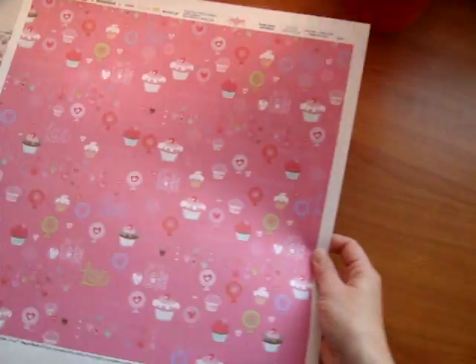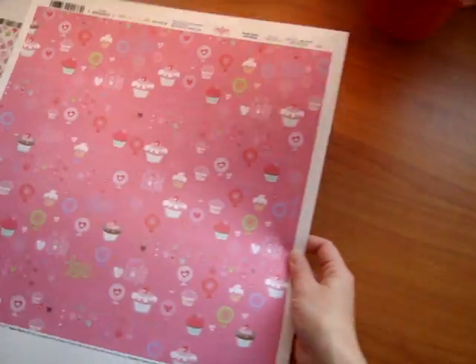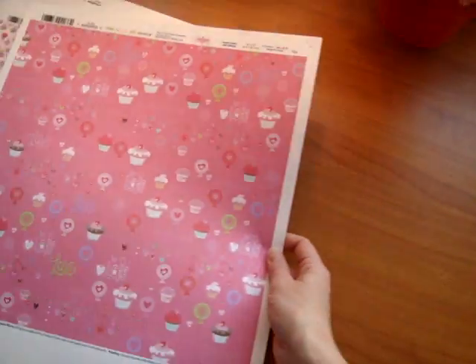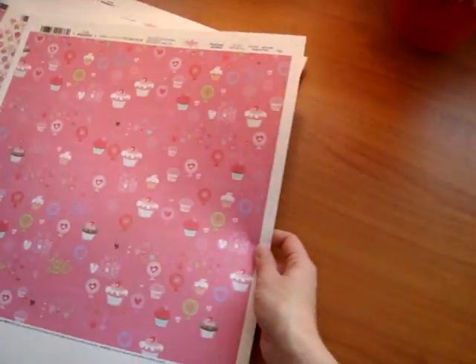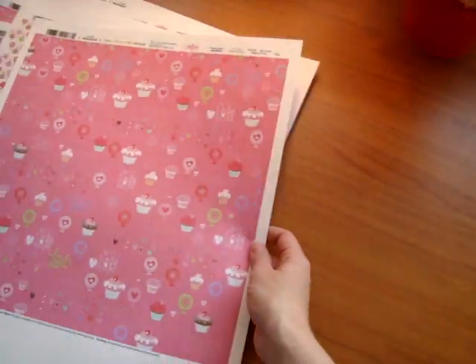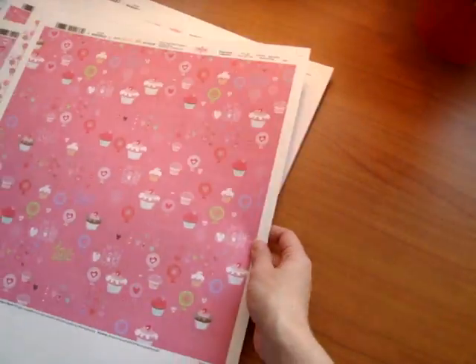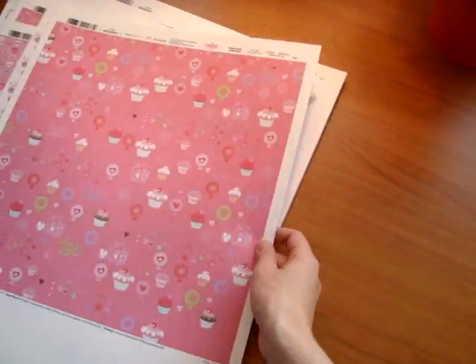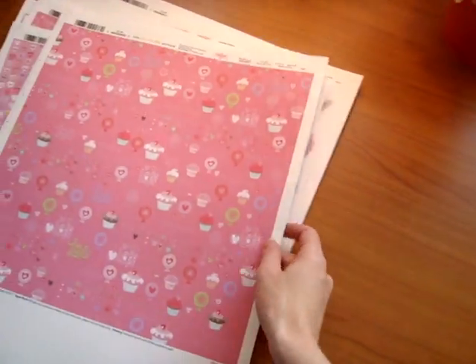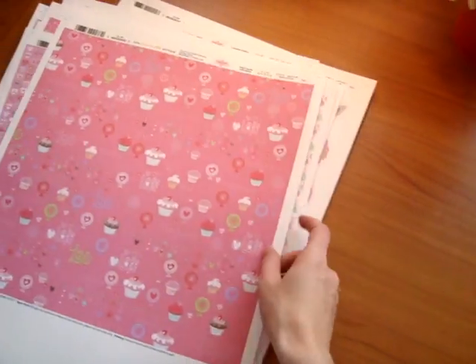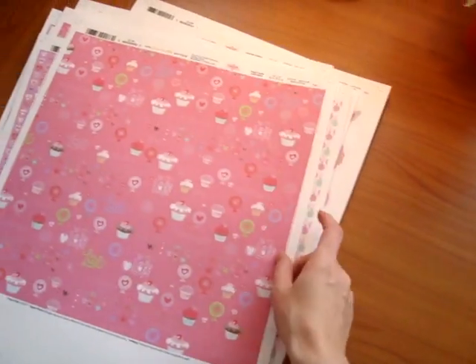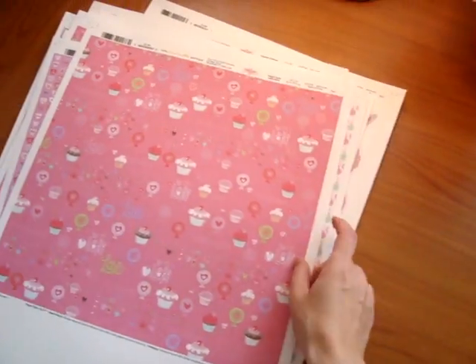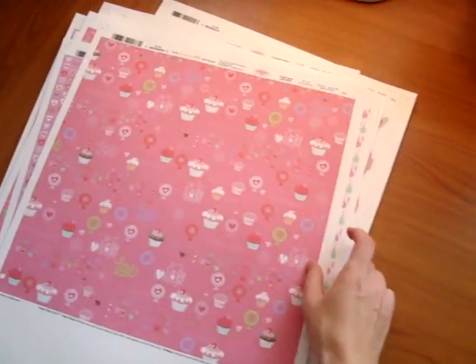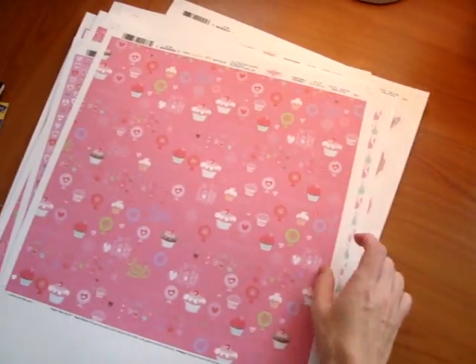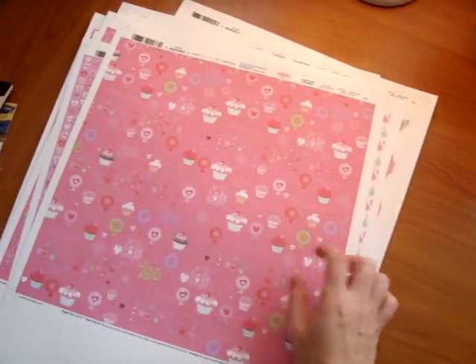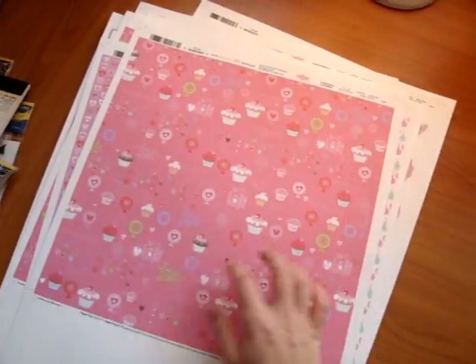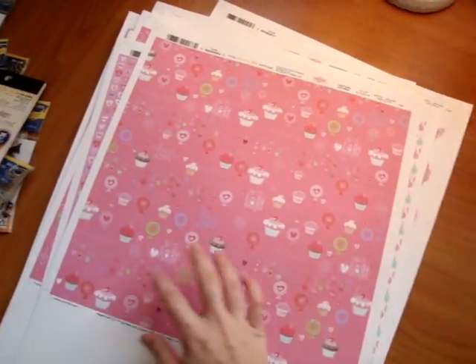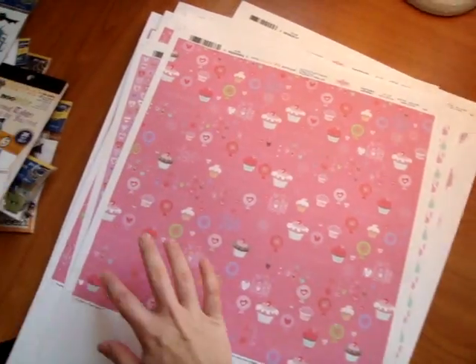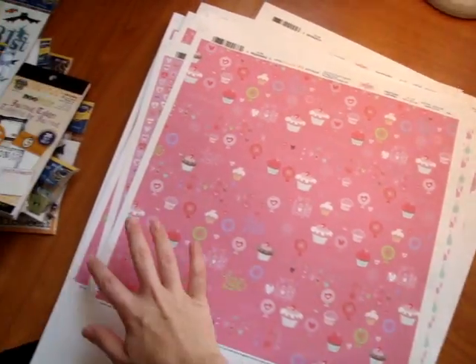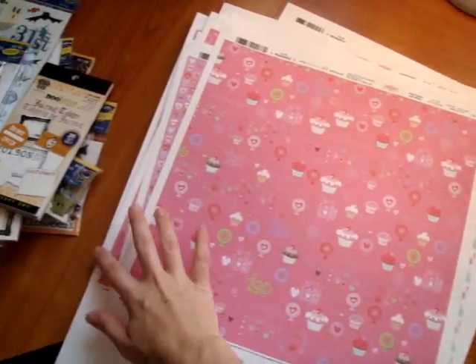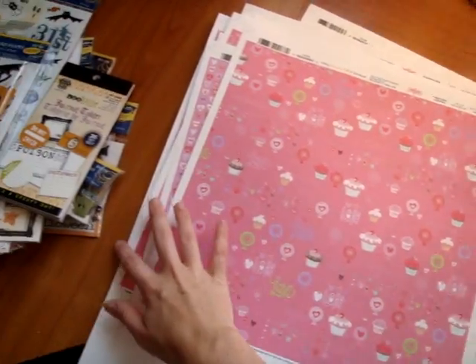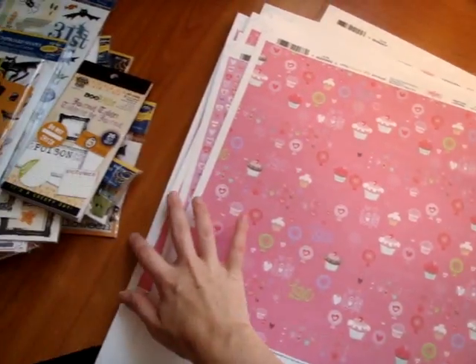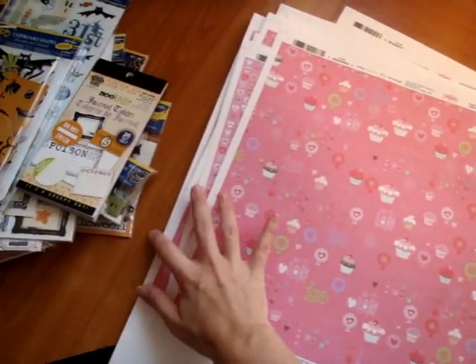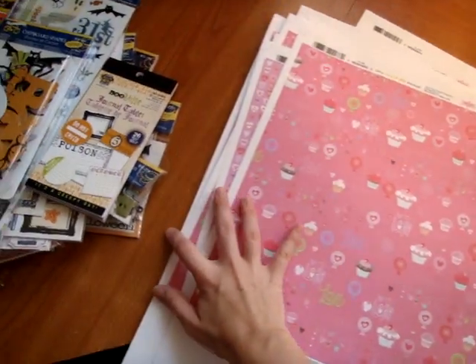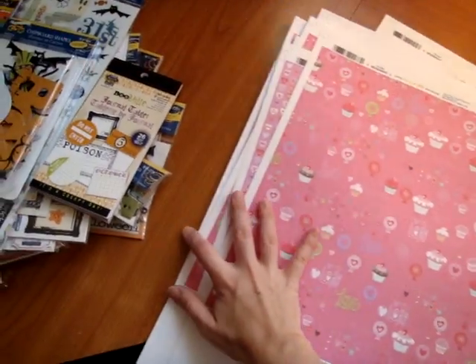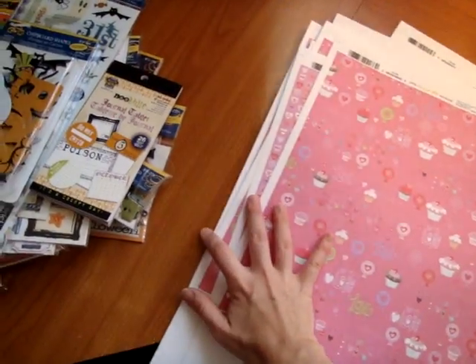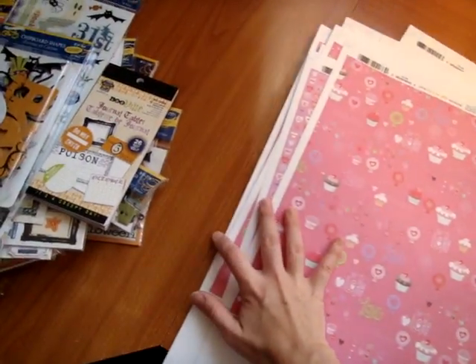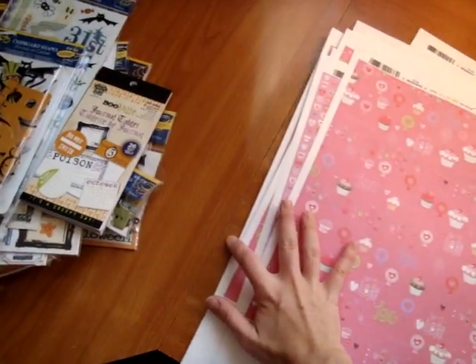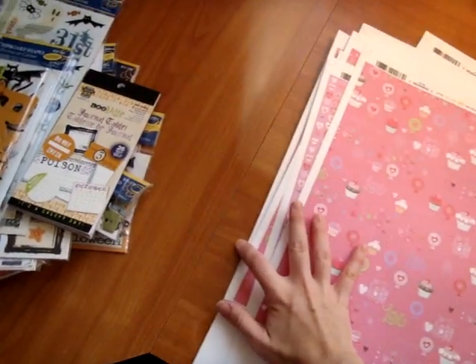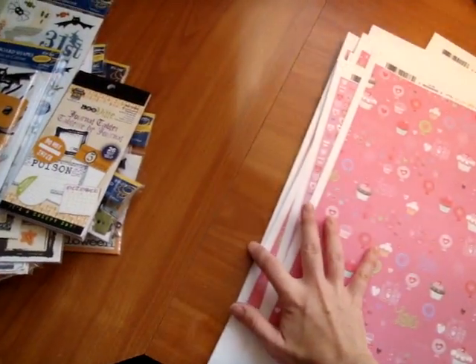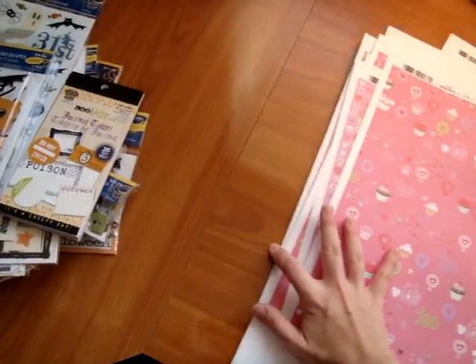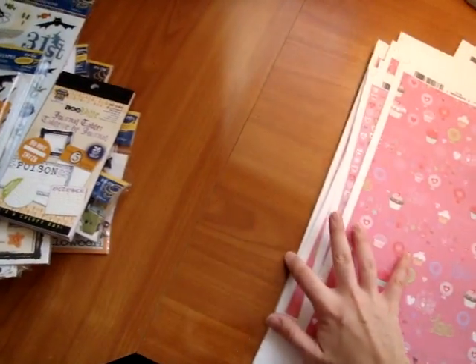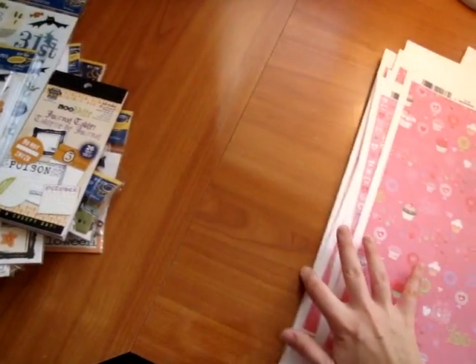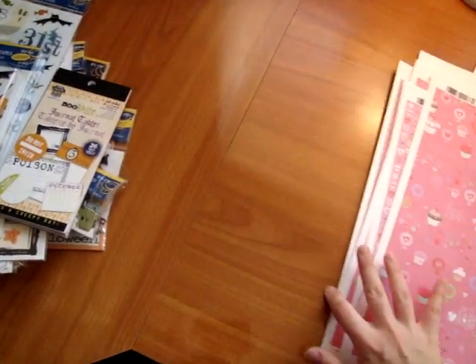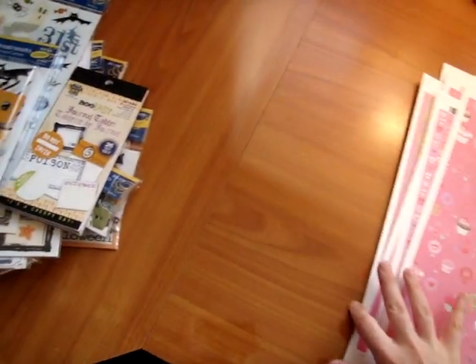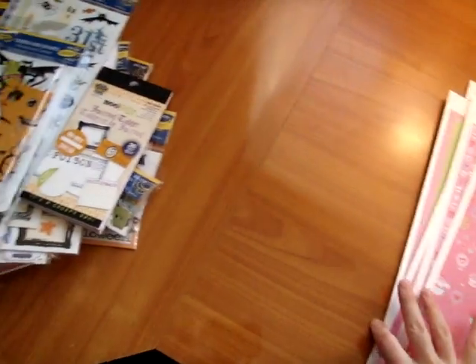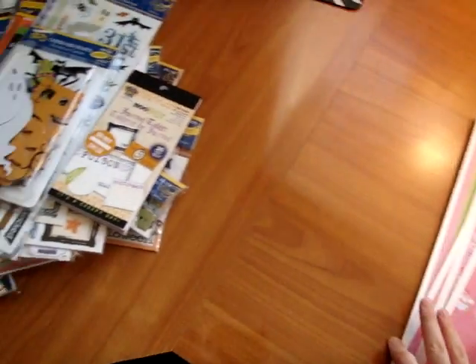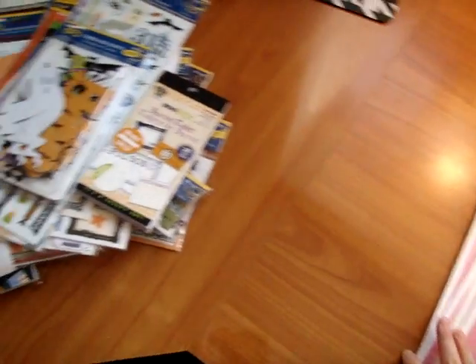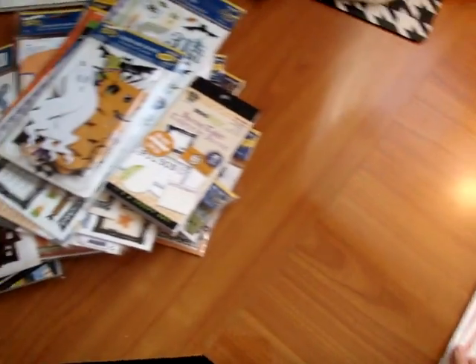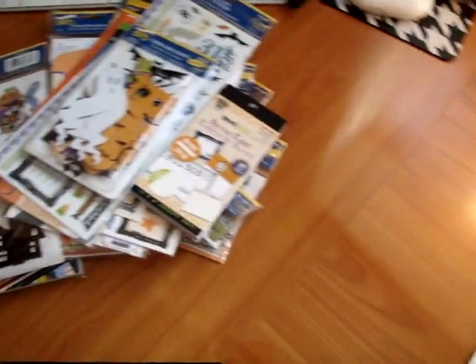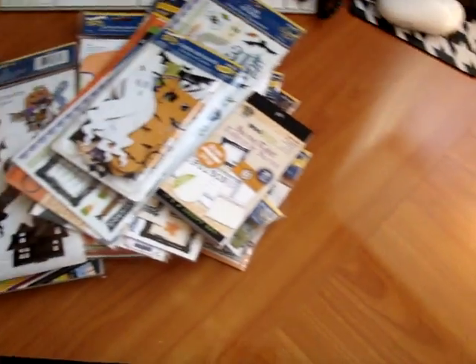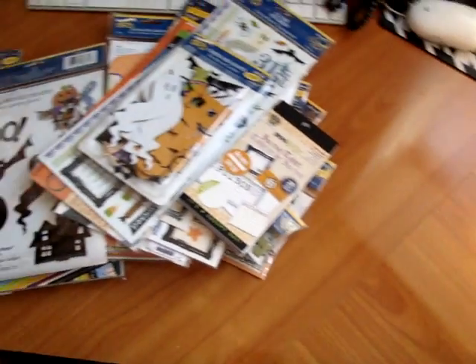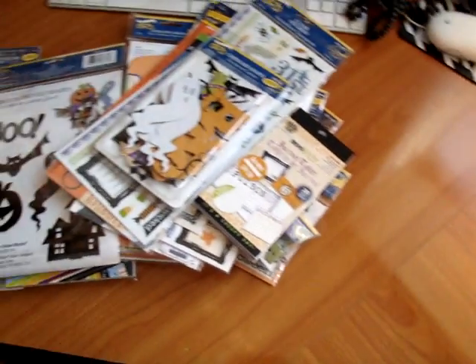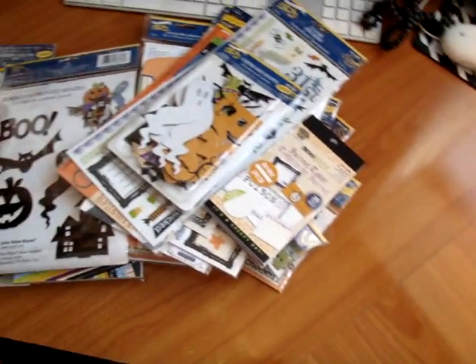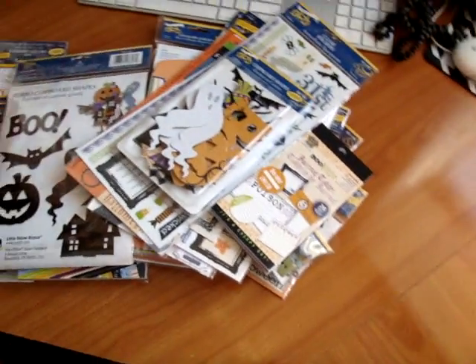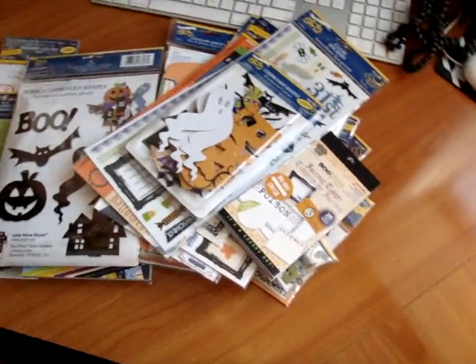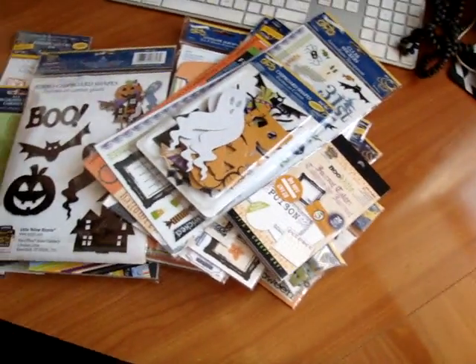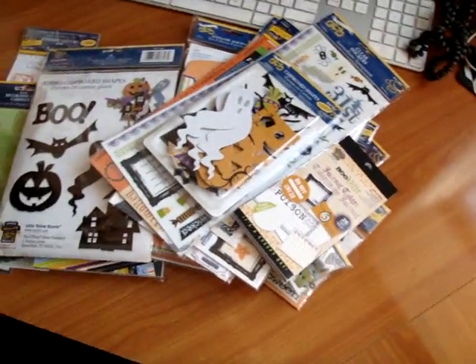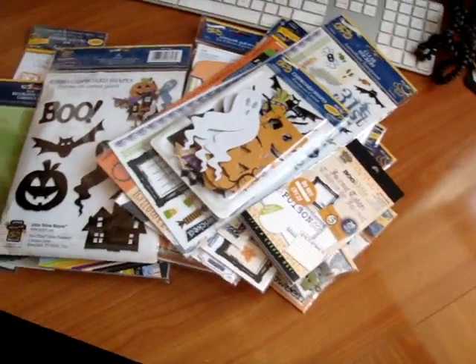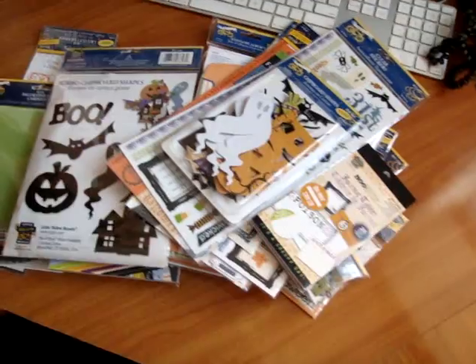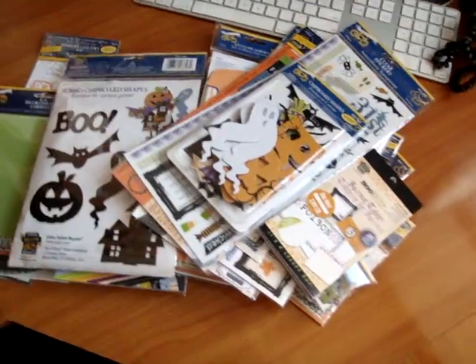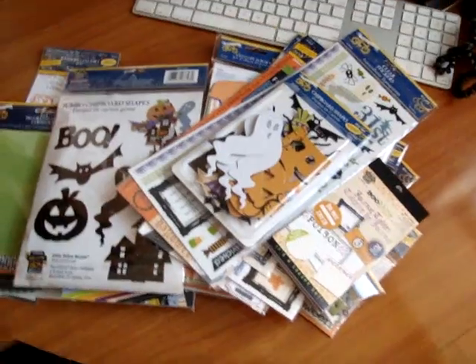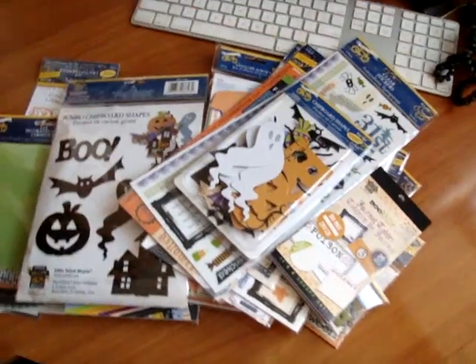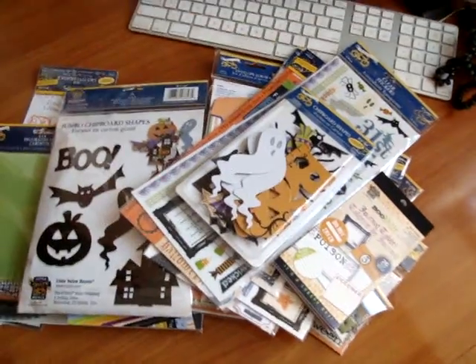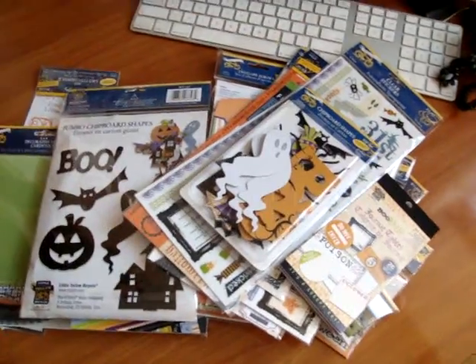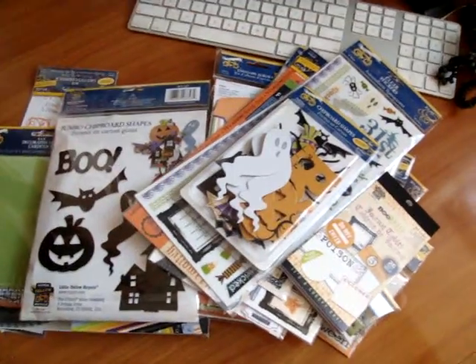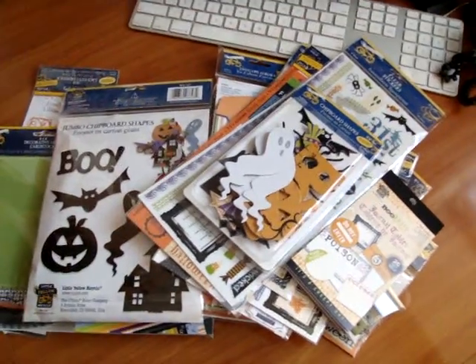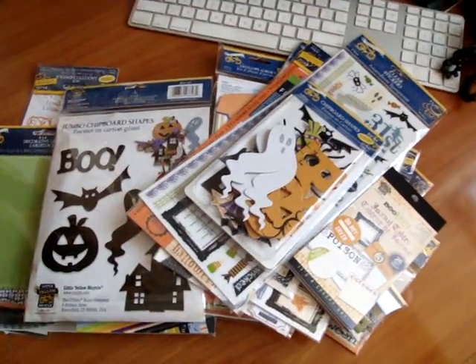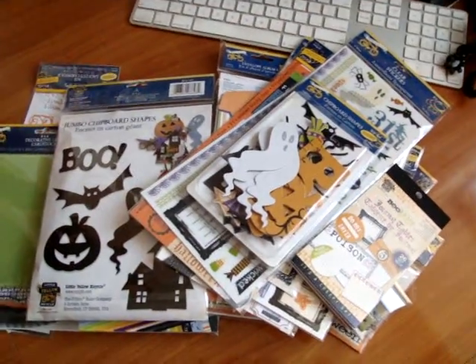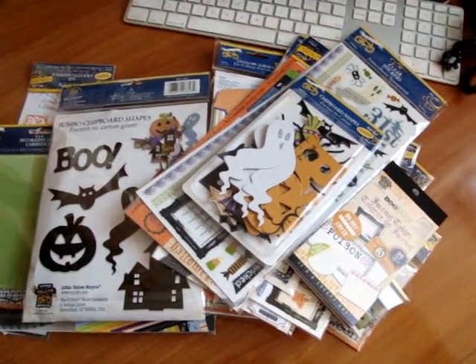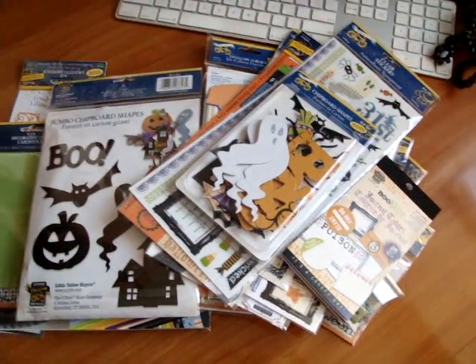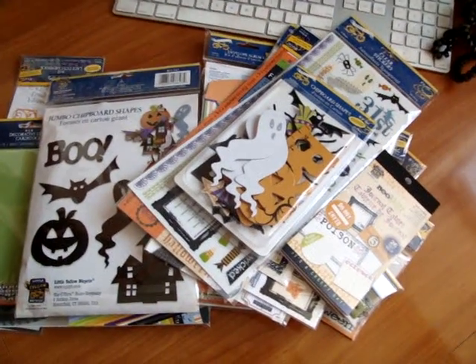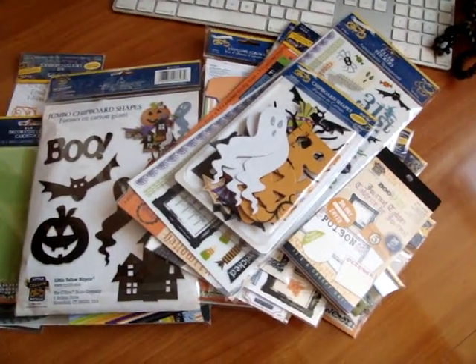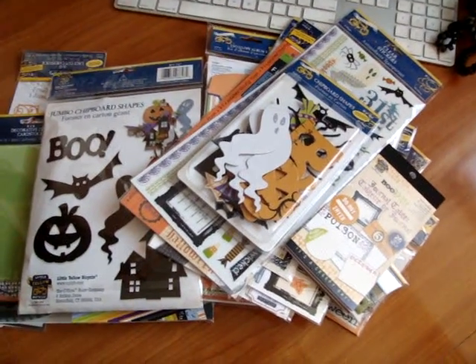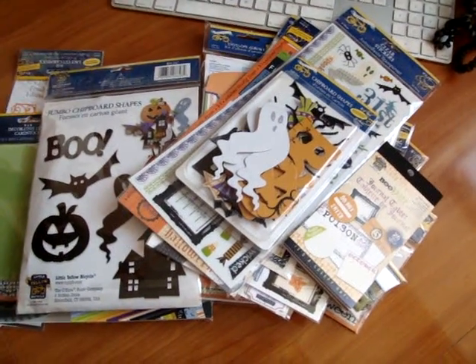So be sure to leave a comment to qualify to win some of the Halloween stuff that I've shown you. And thanks.